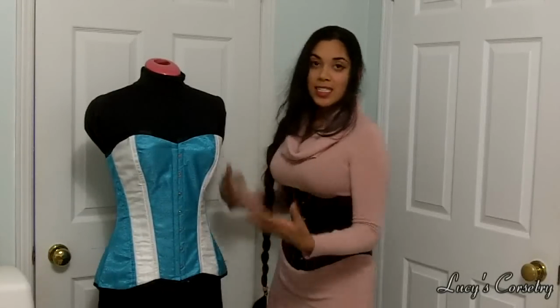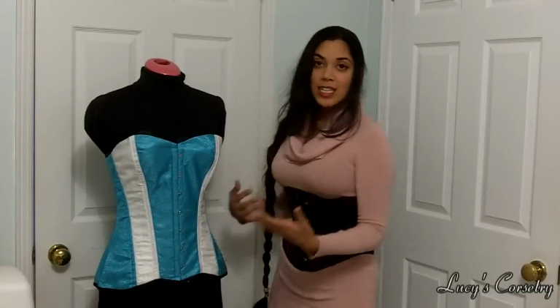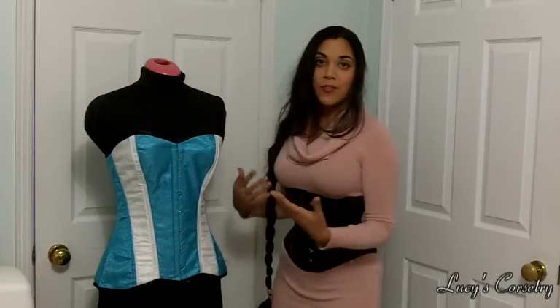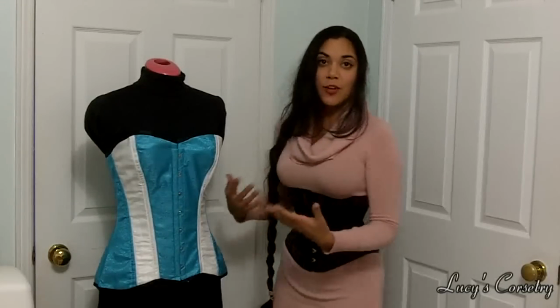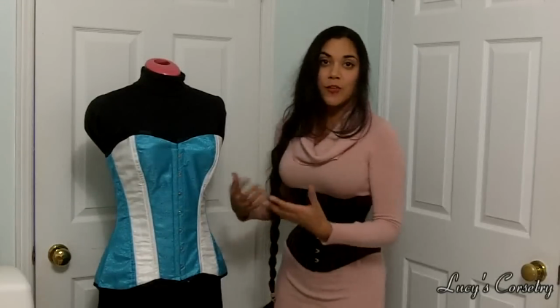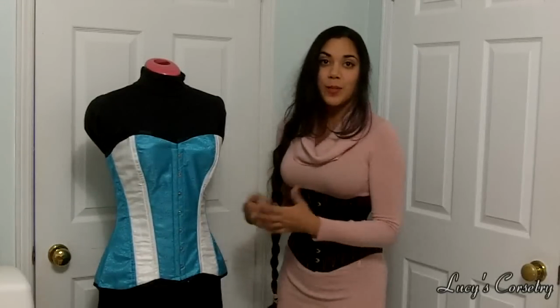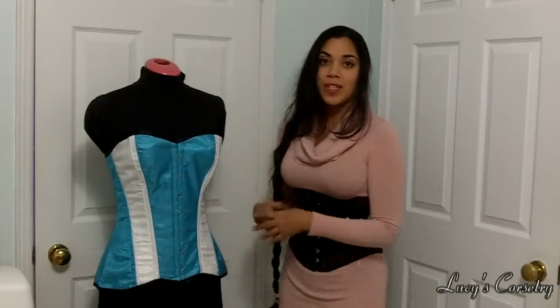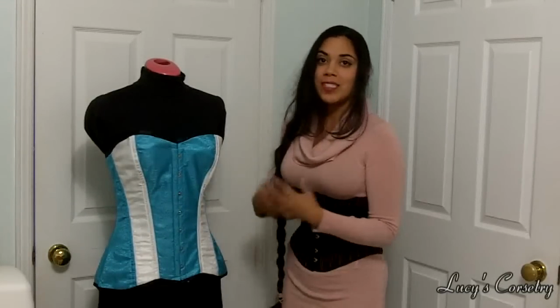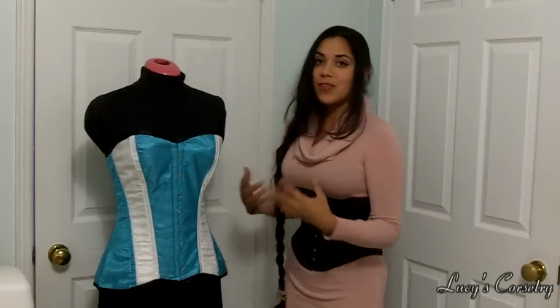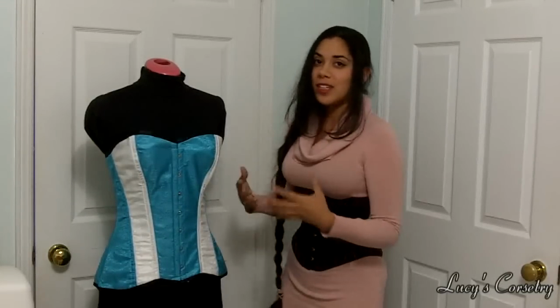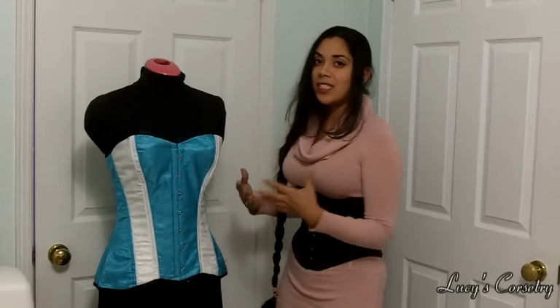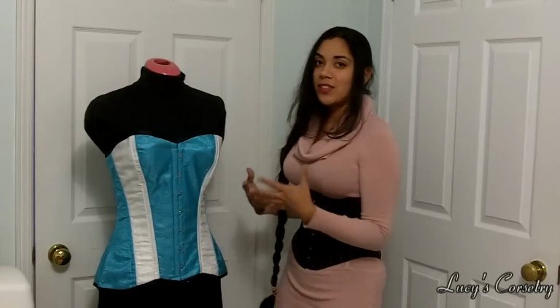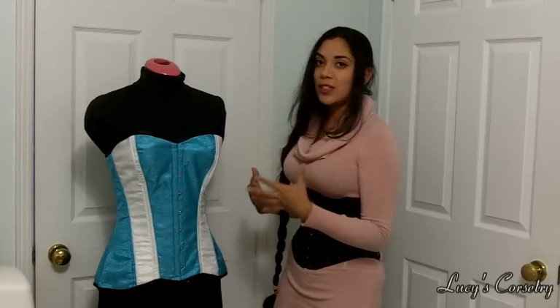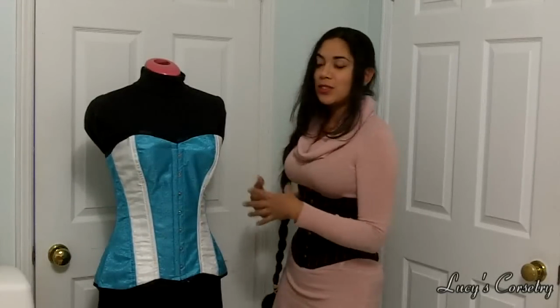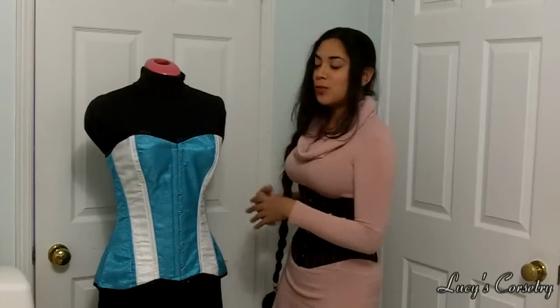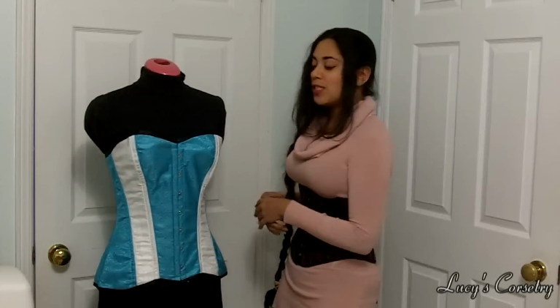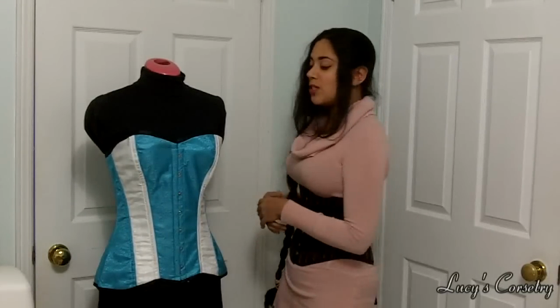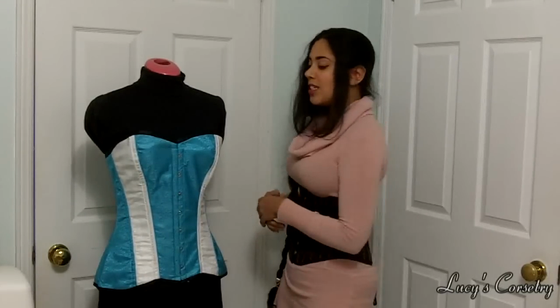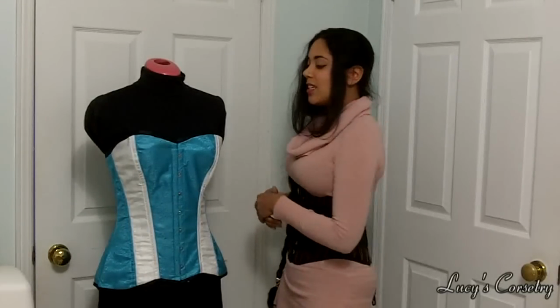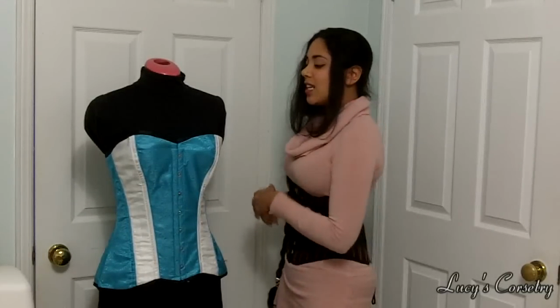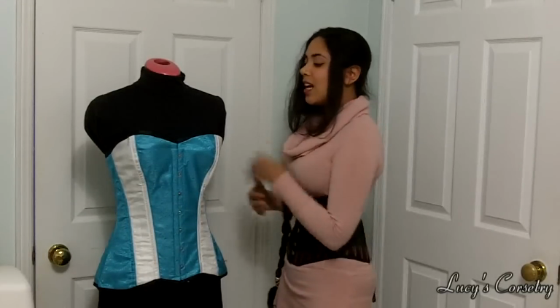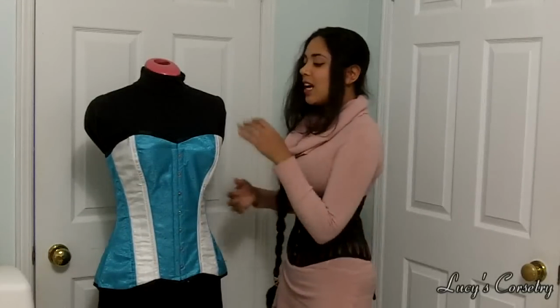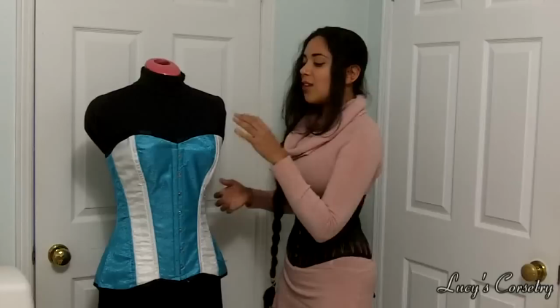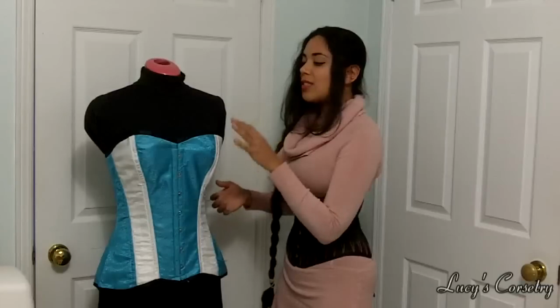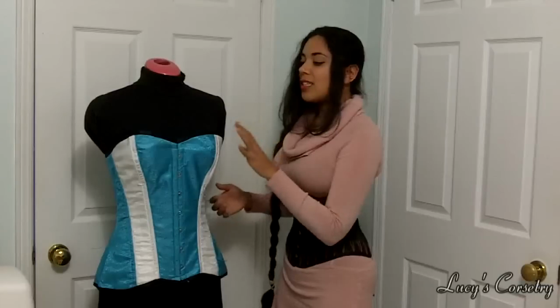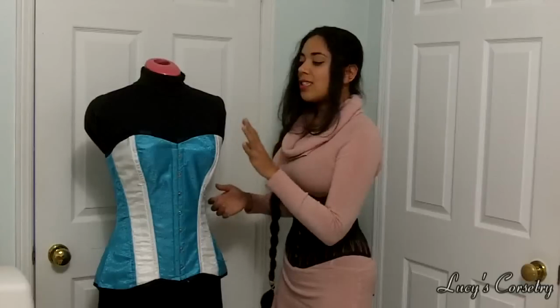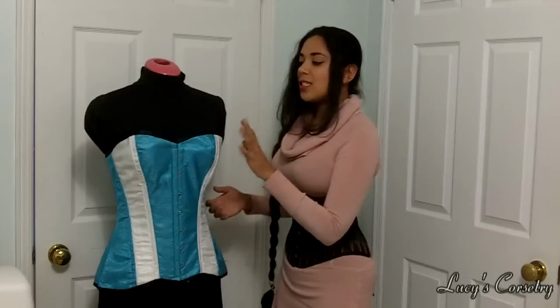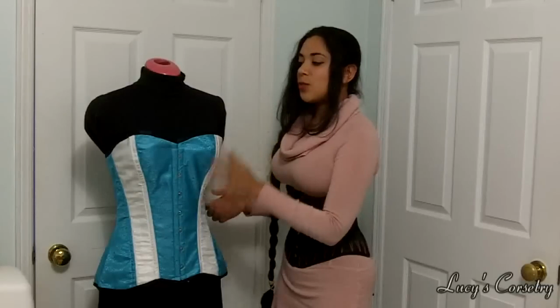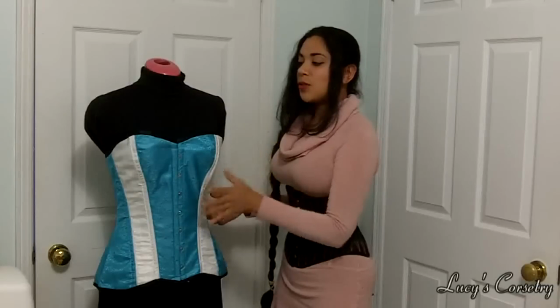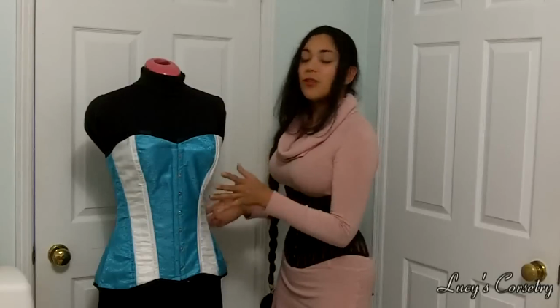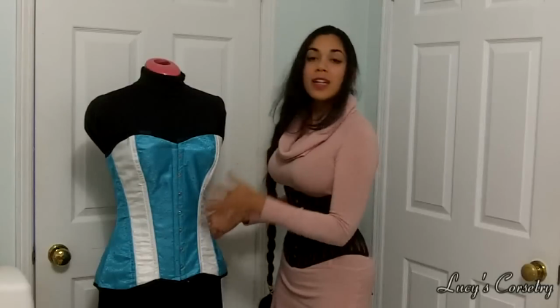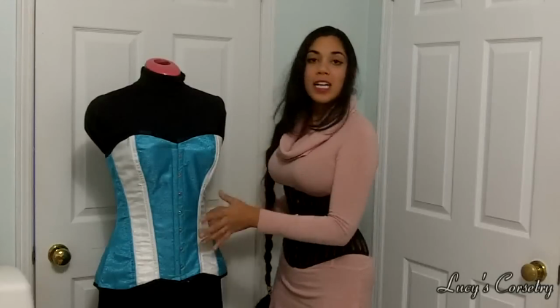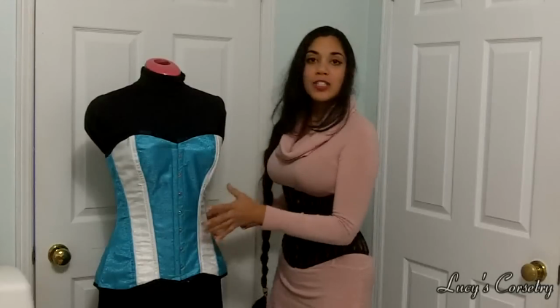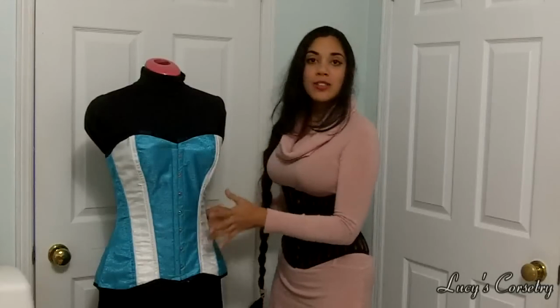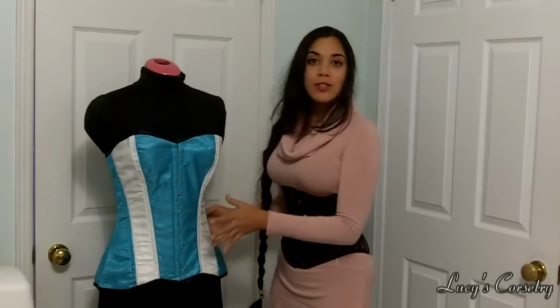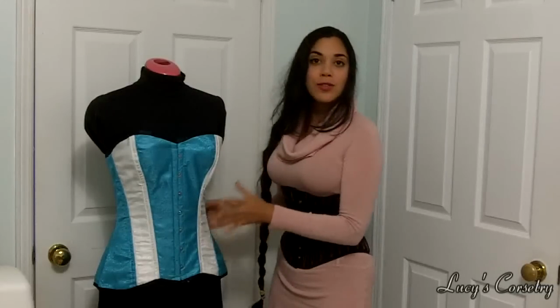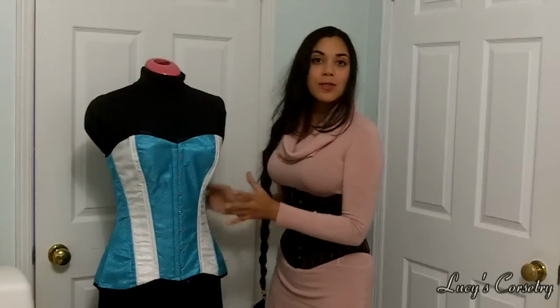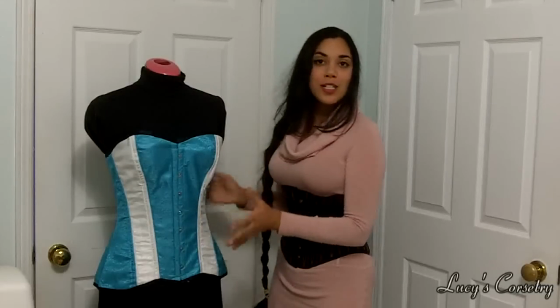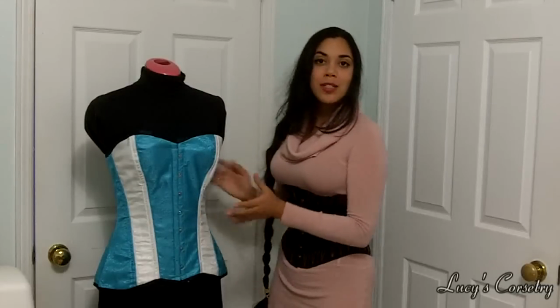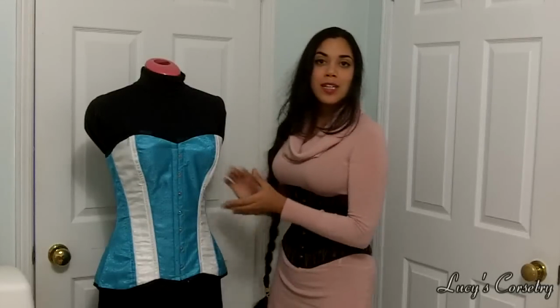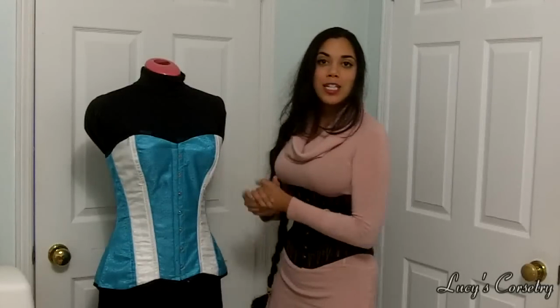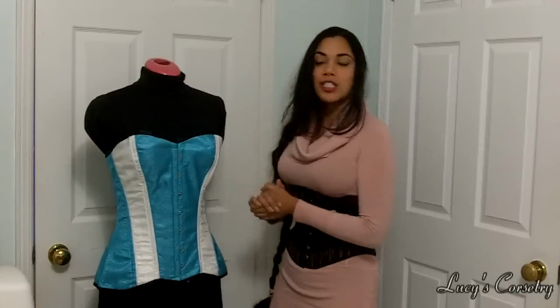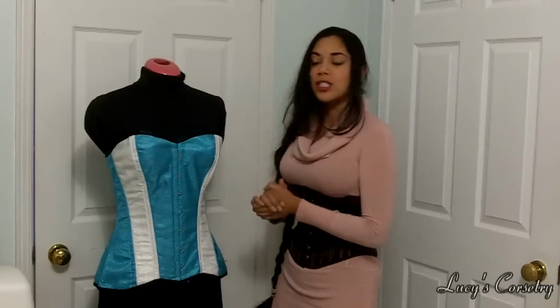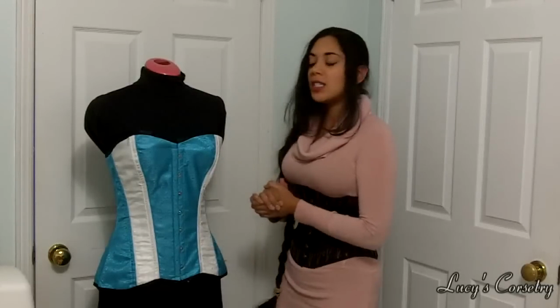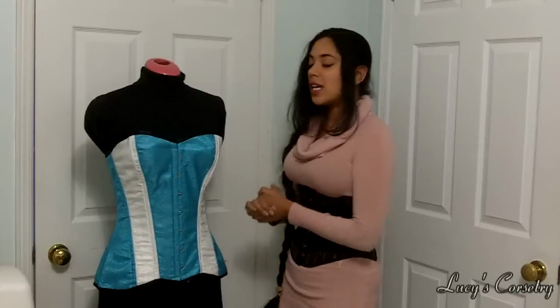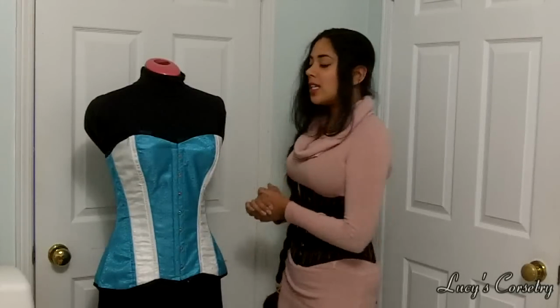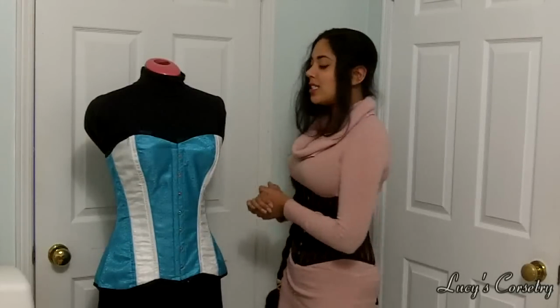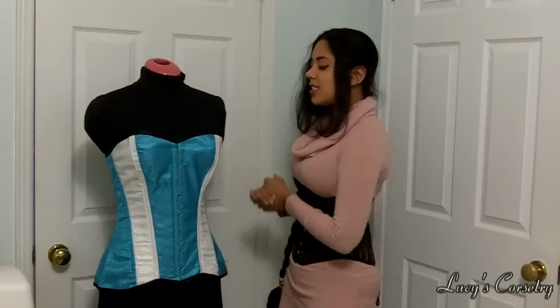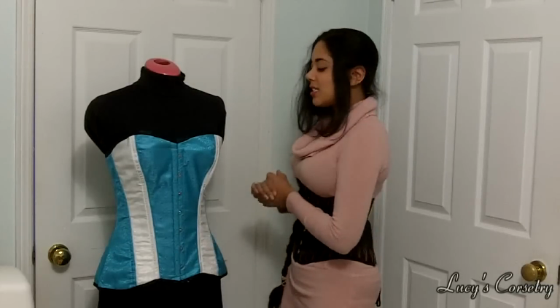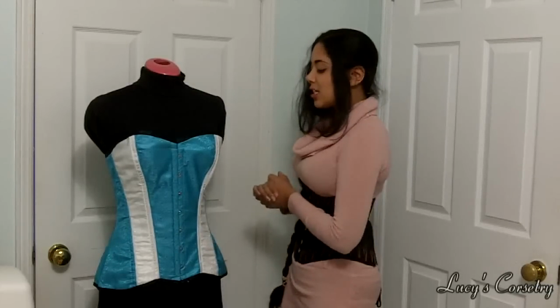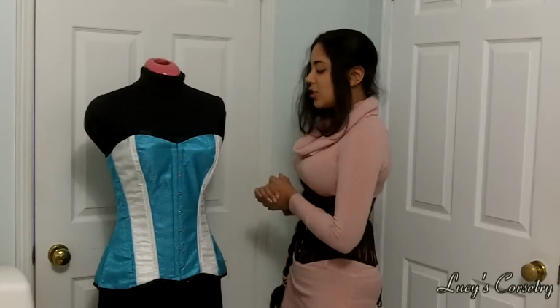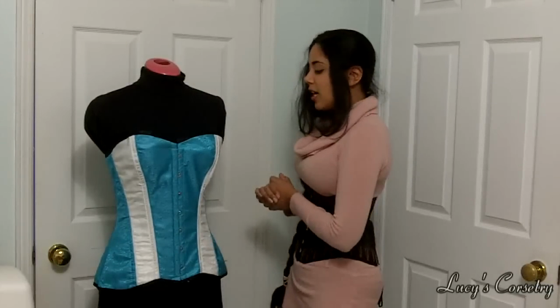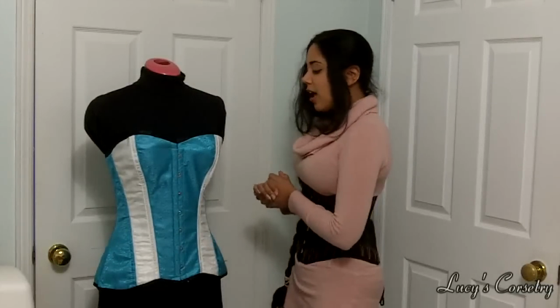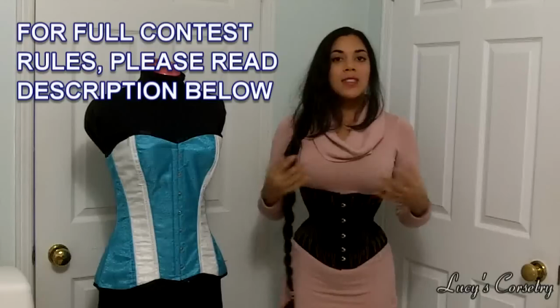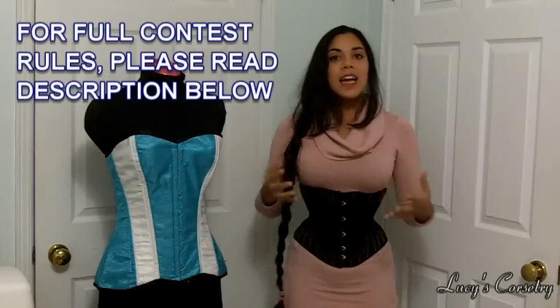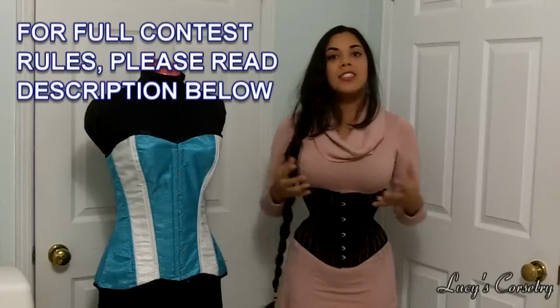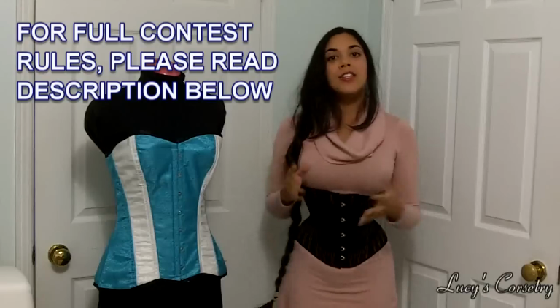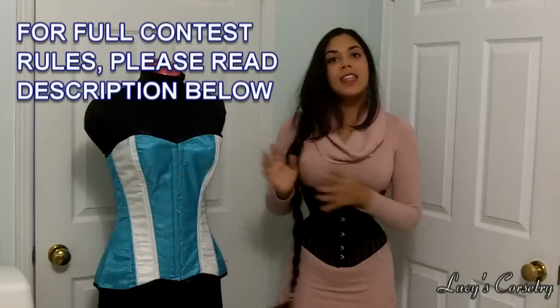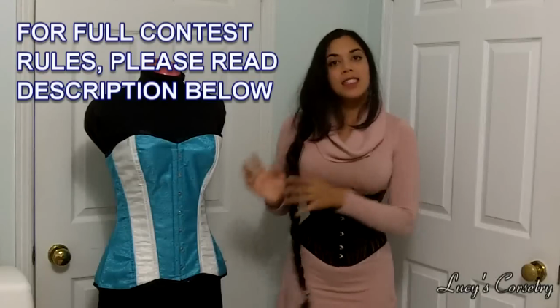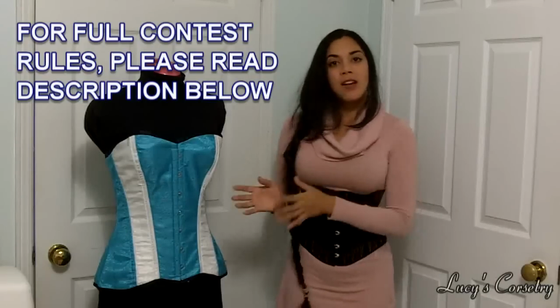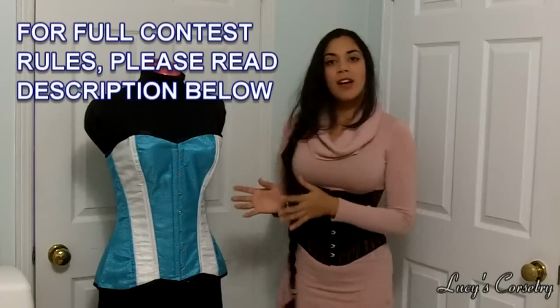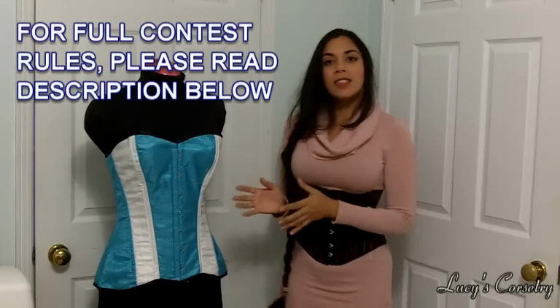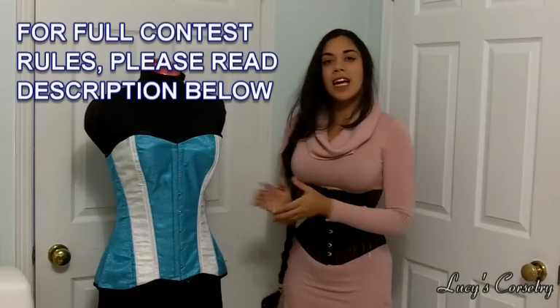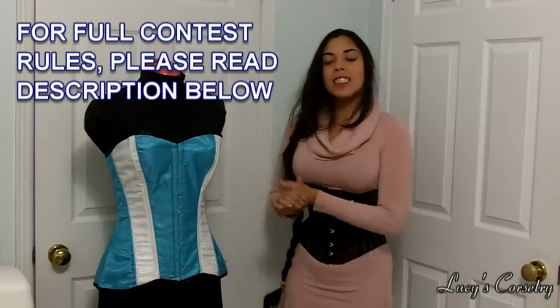It does have a waist tape, but I would not recommend waist training in it. For overbust corsets, it's very difficult to waist train. I would say this is more for occasional use, special occasions, tight lacing, etc.